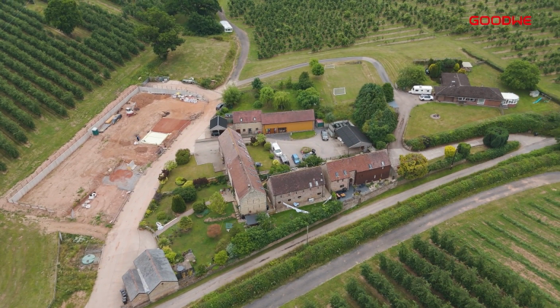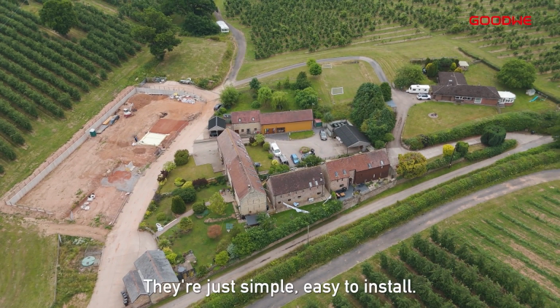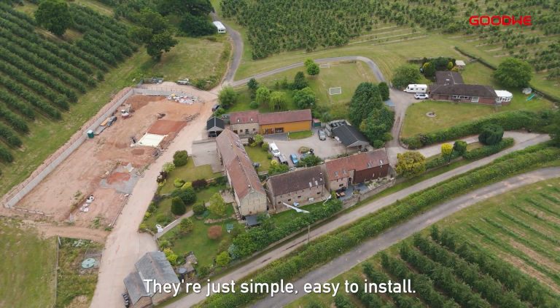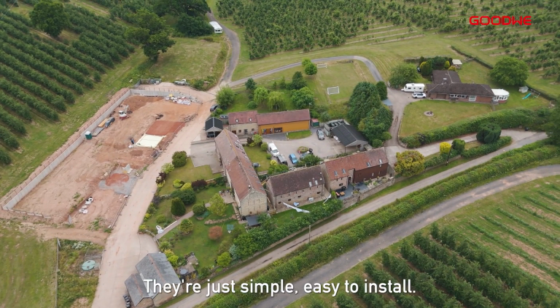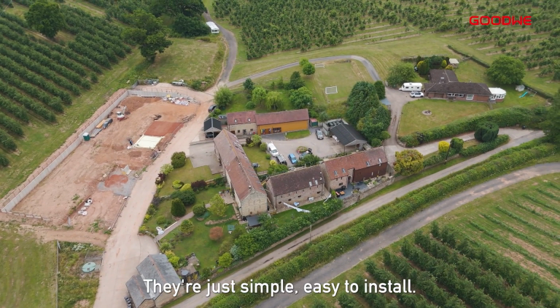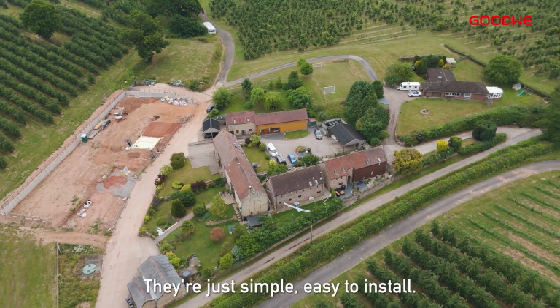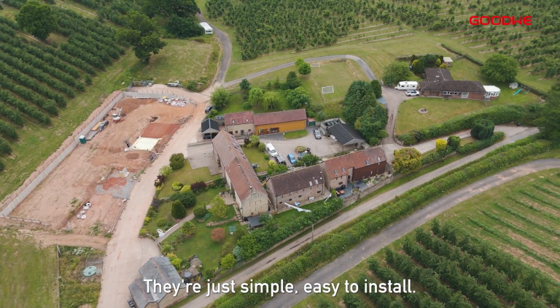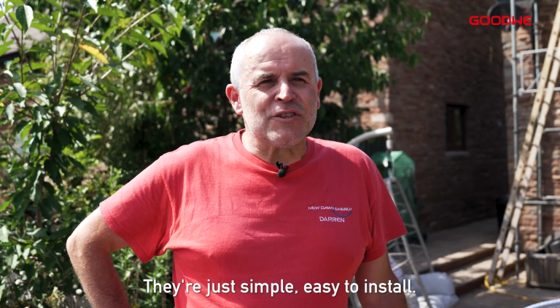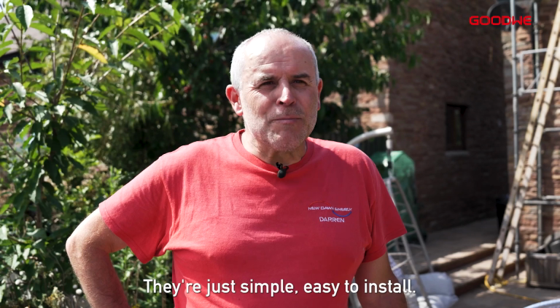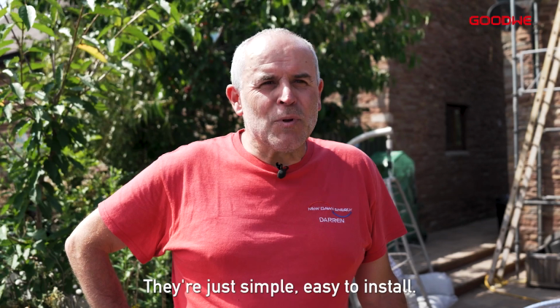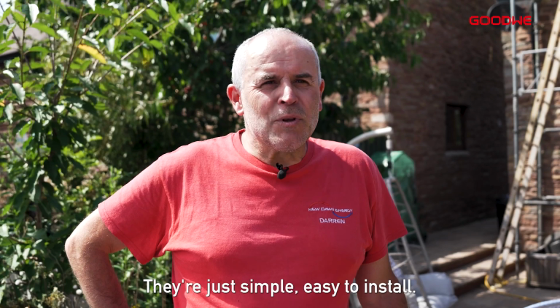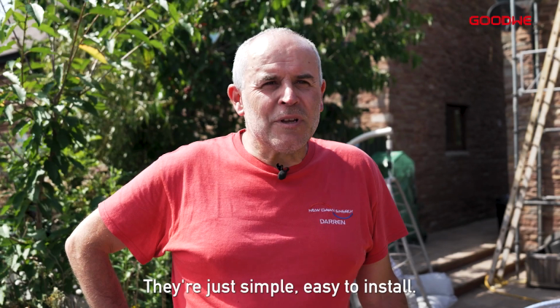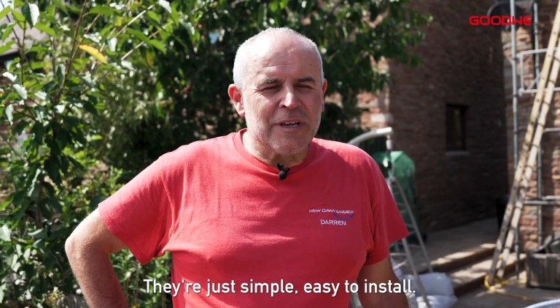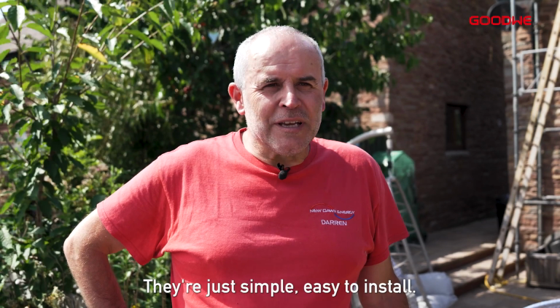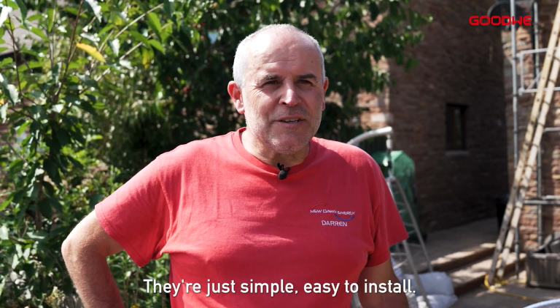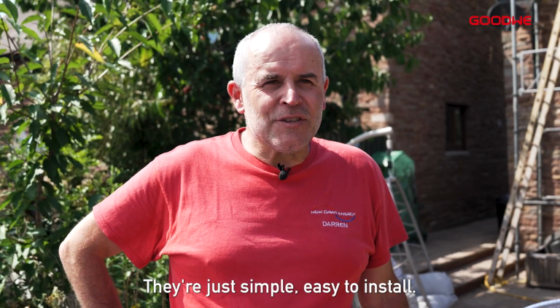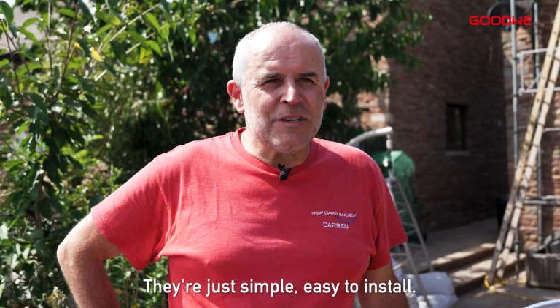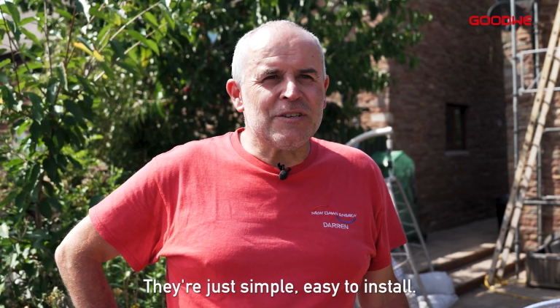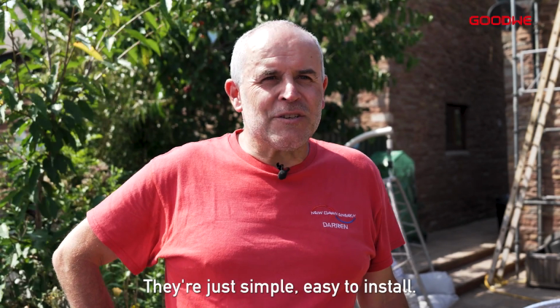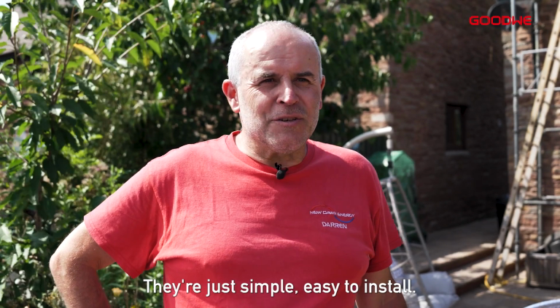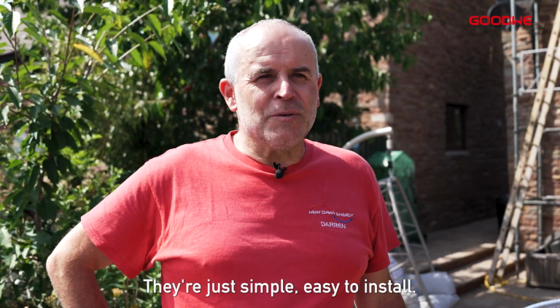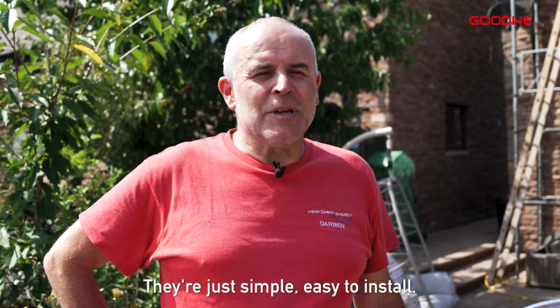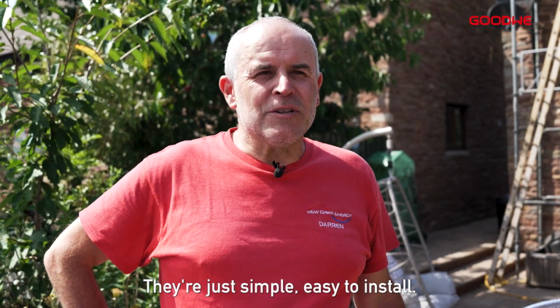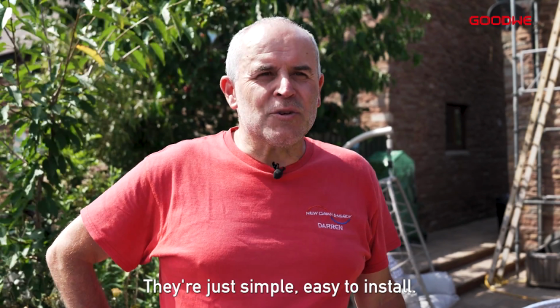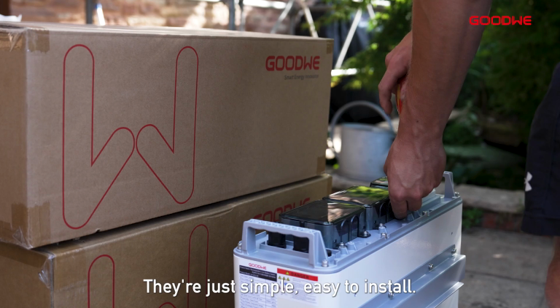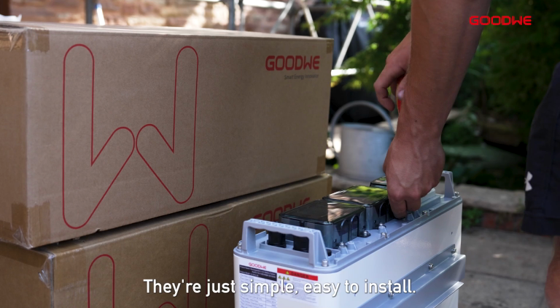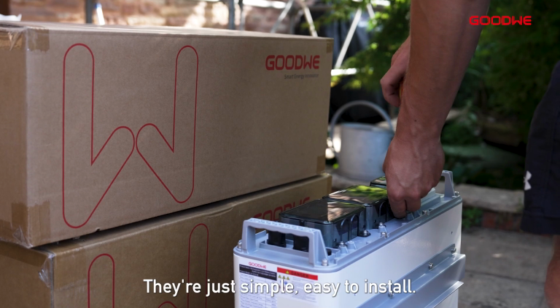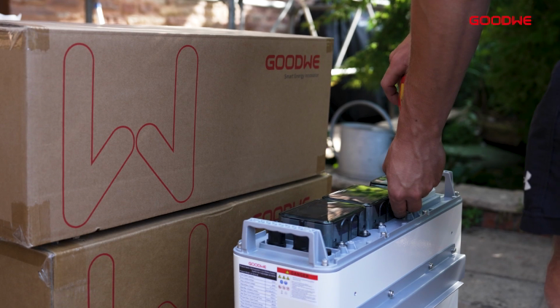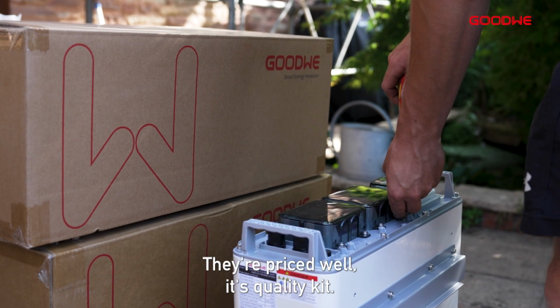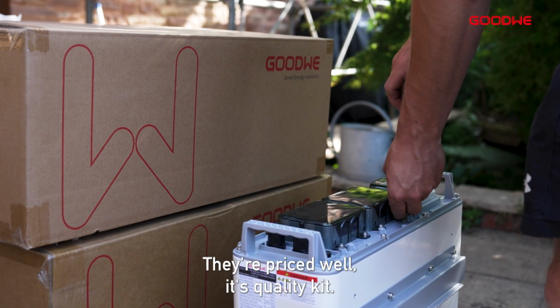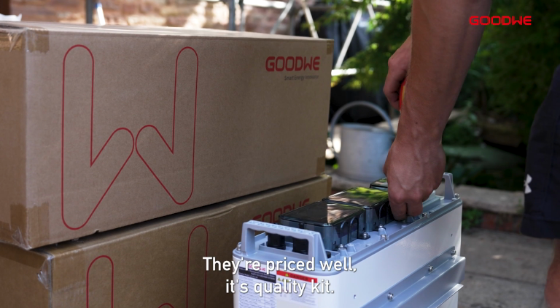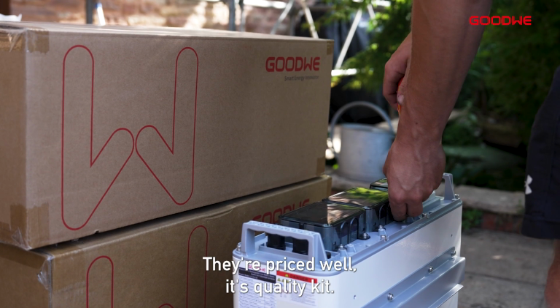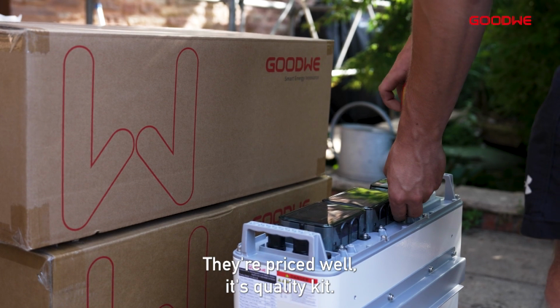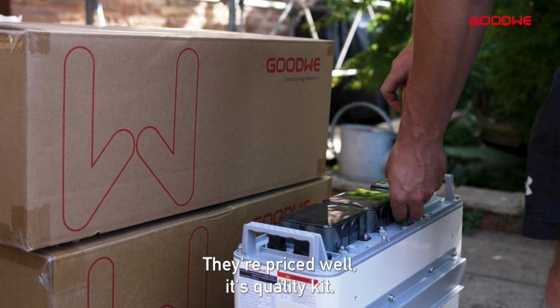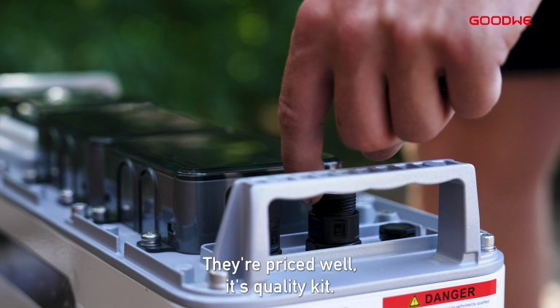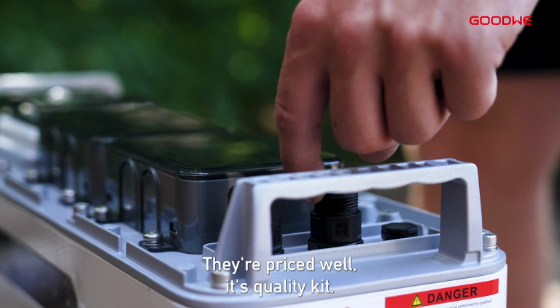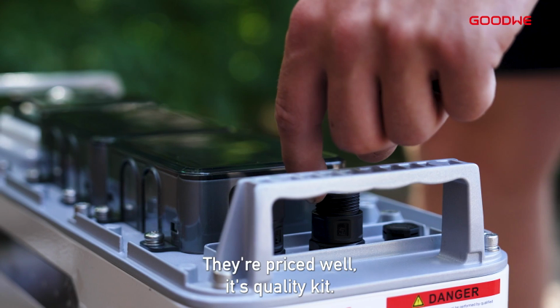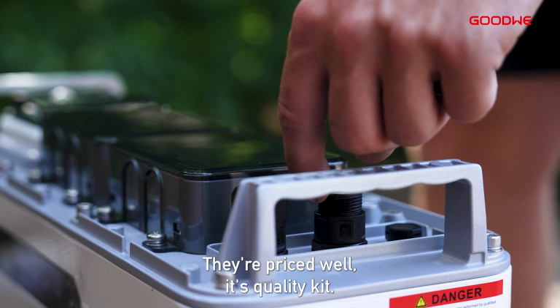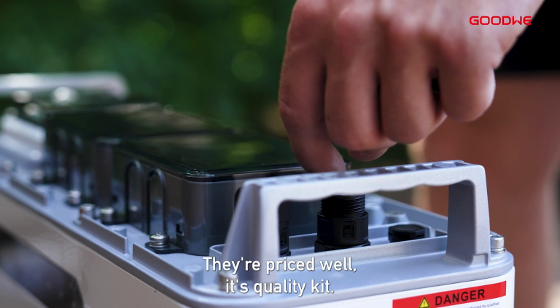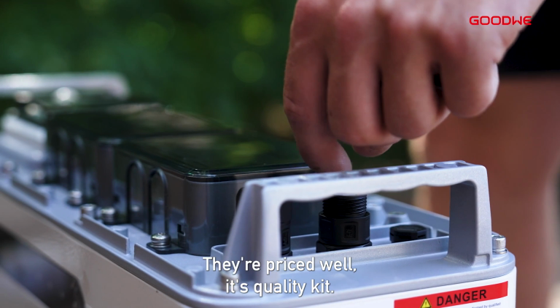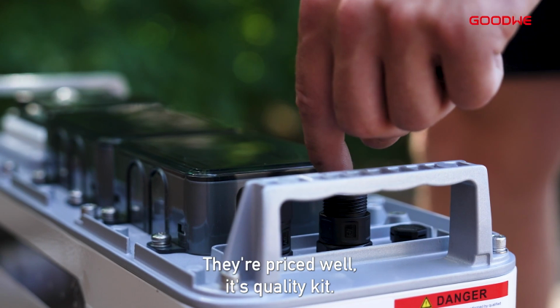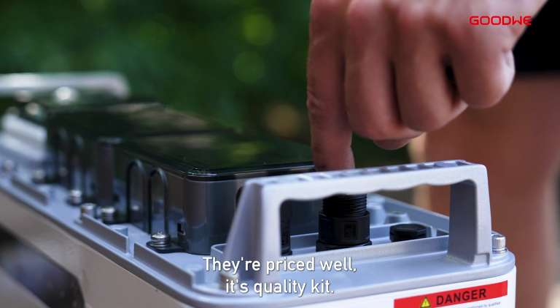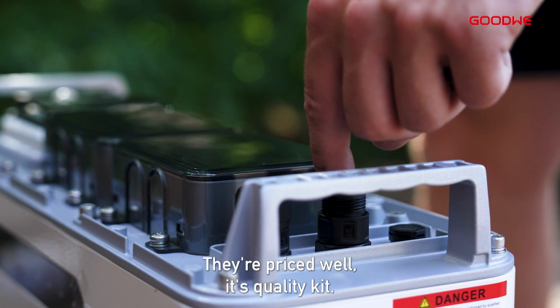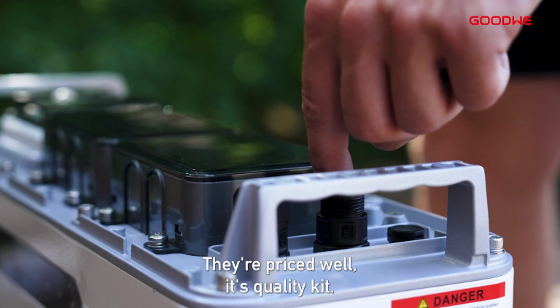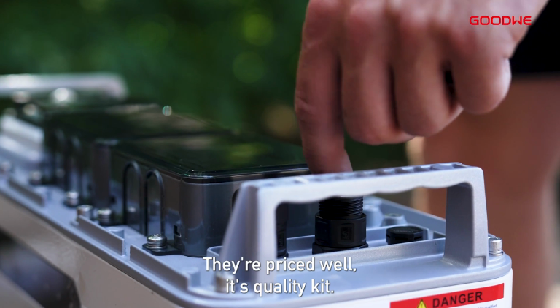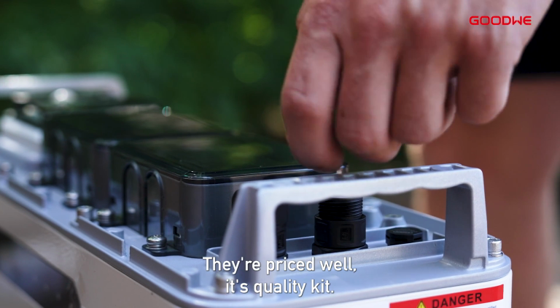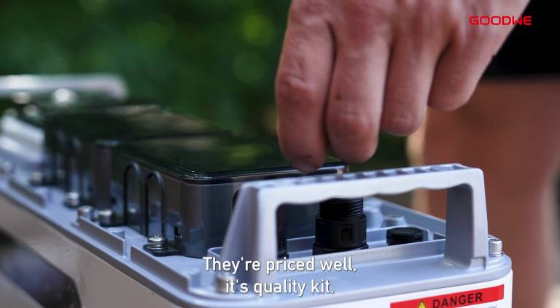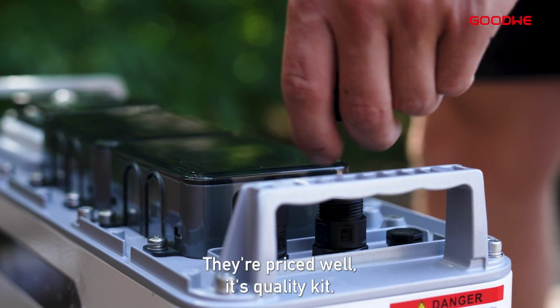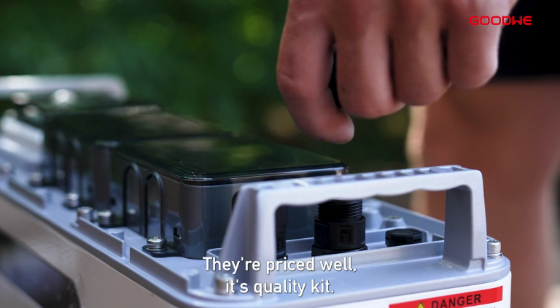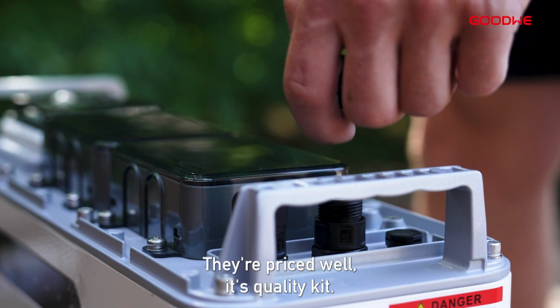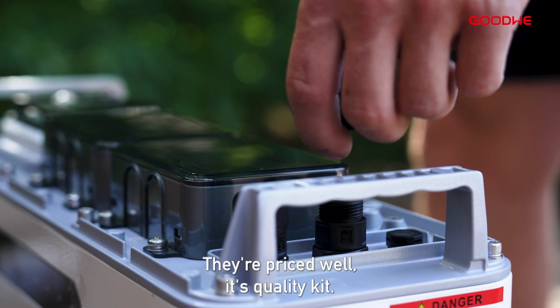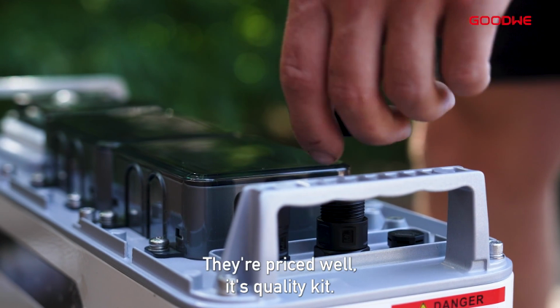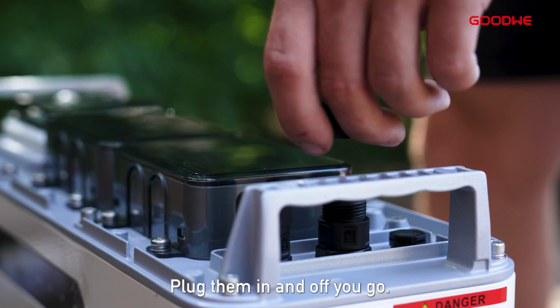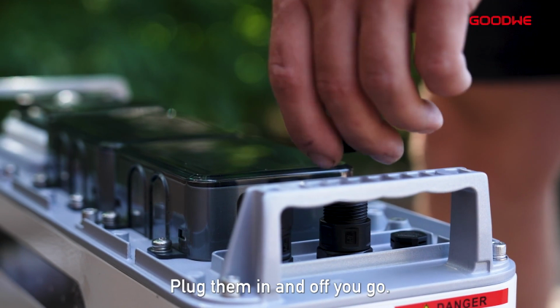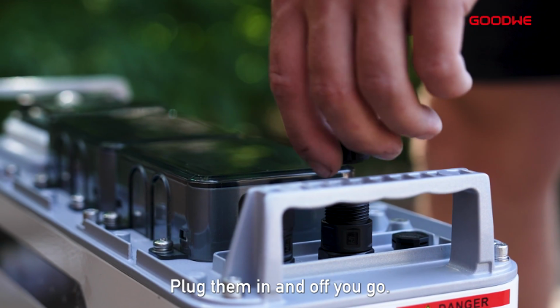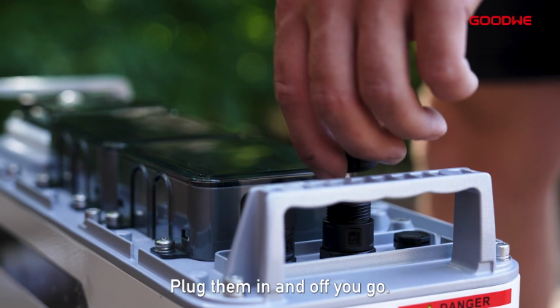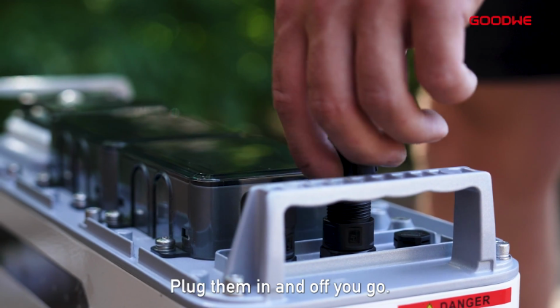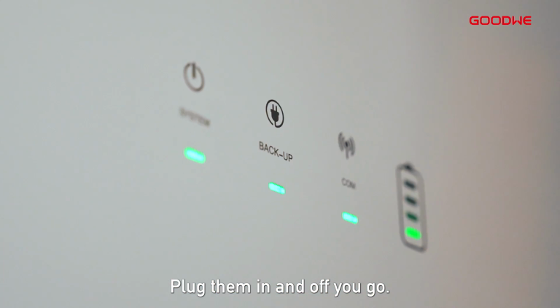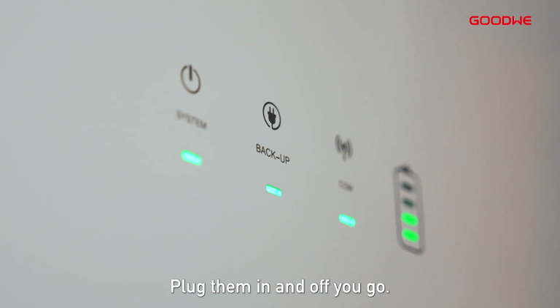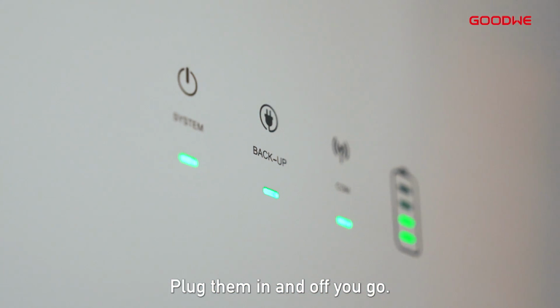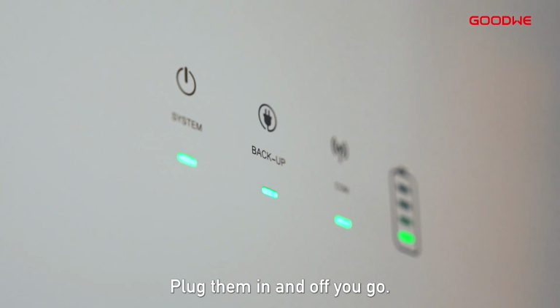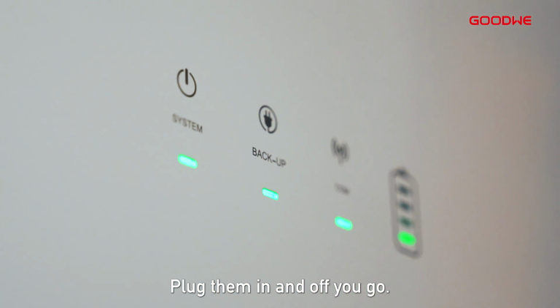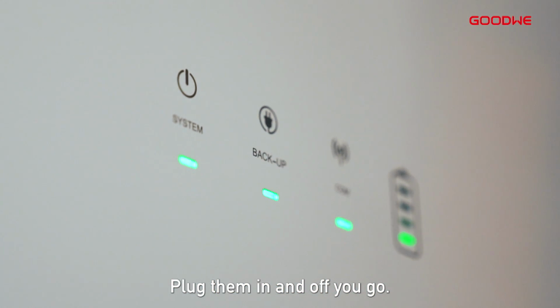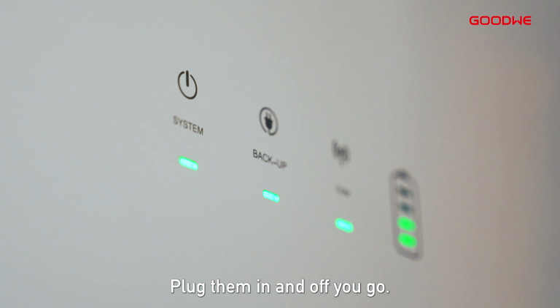They're just simple, easy to install. They're priced well, it's a quality kit — plug them in and off to go.